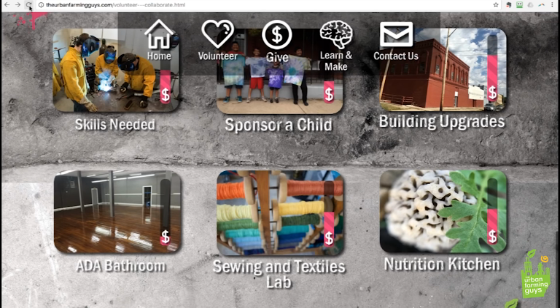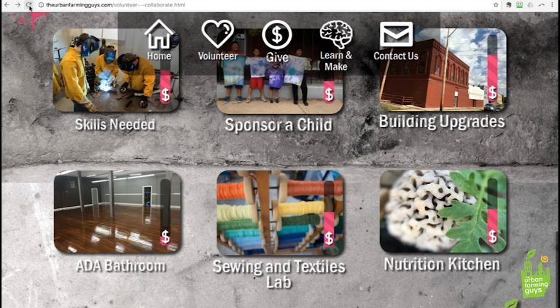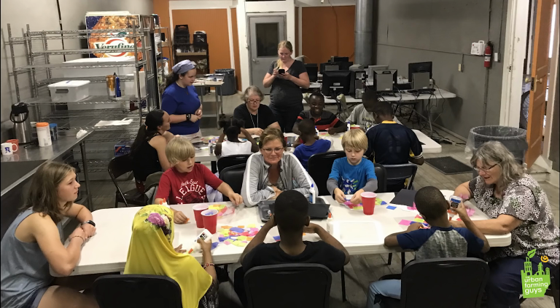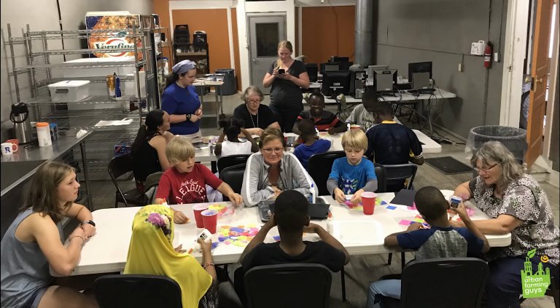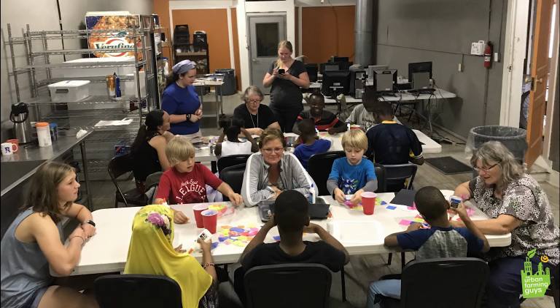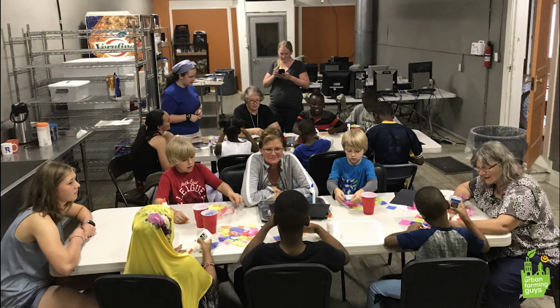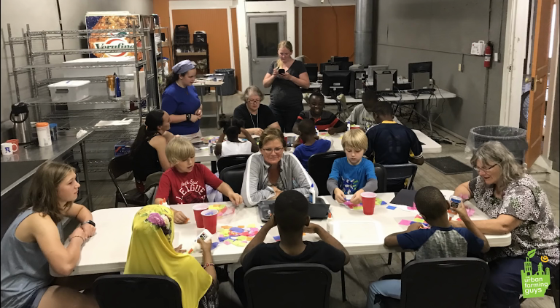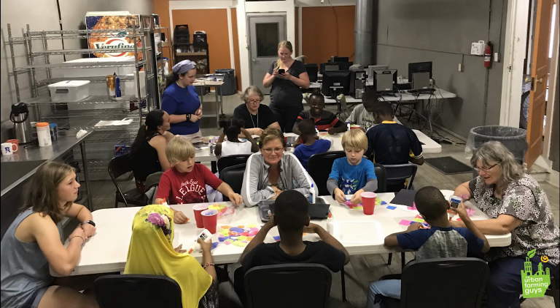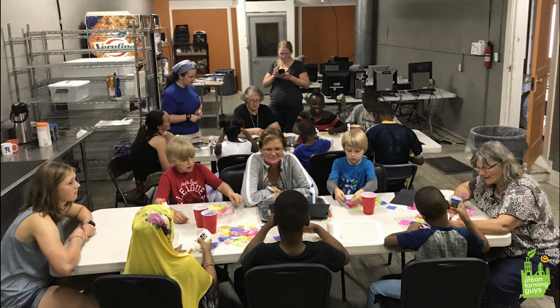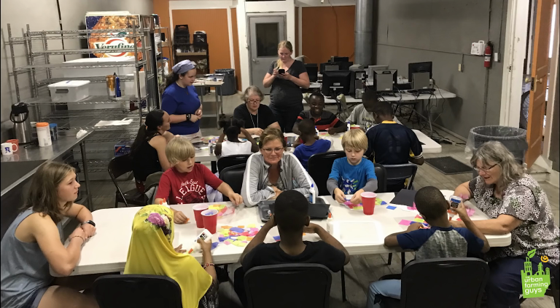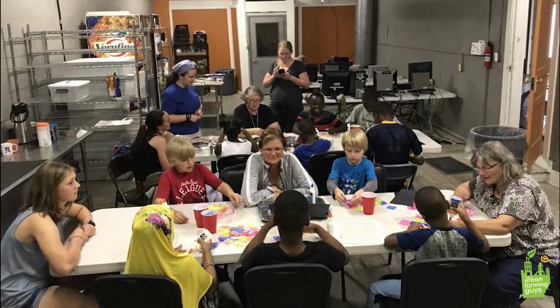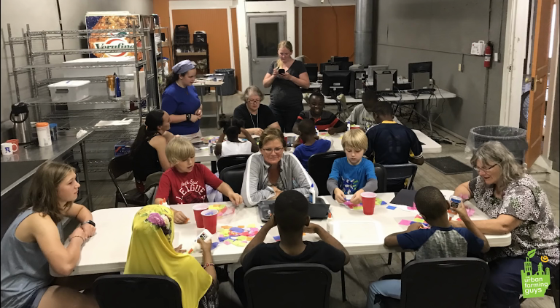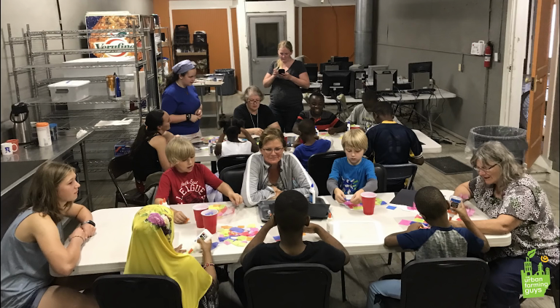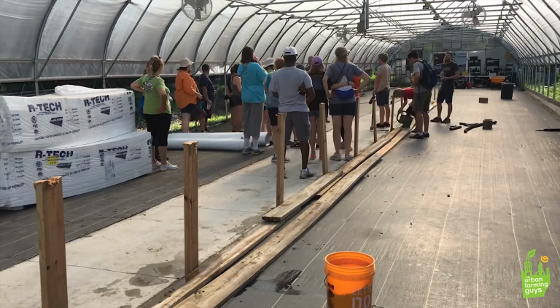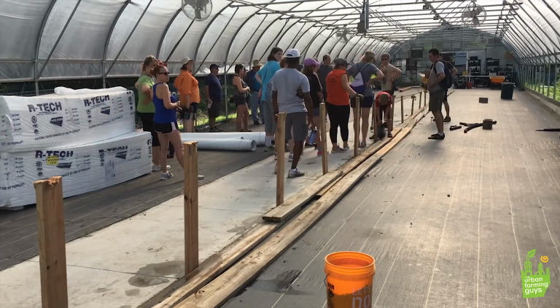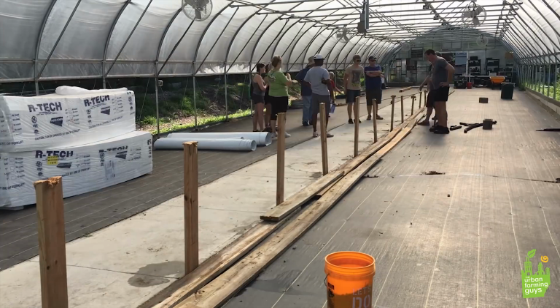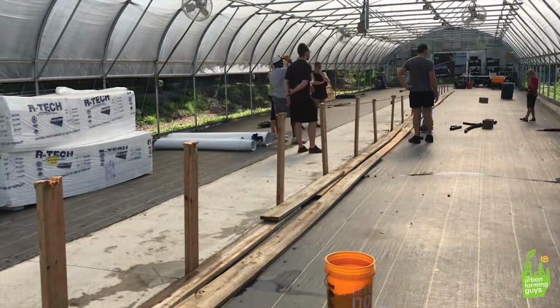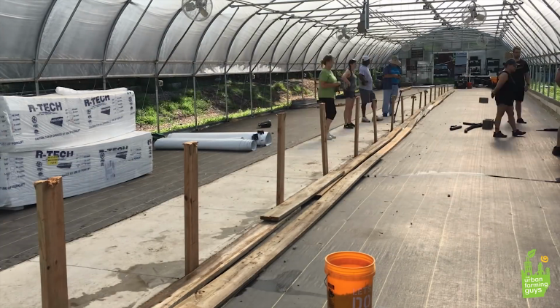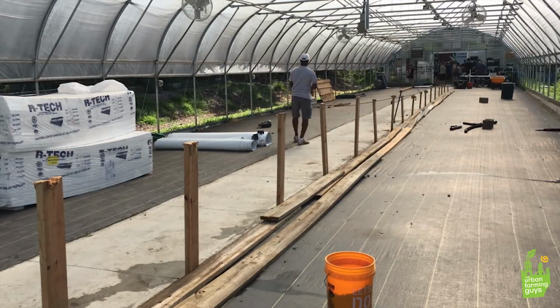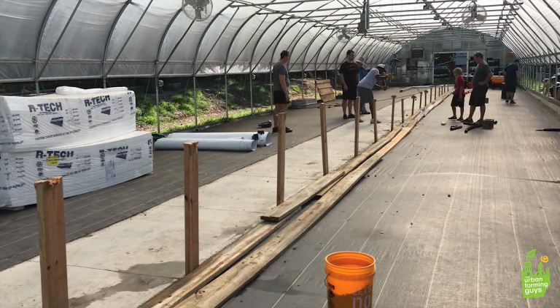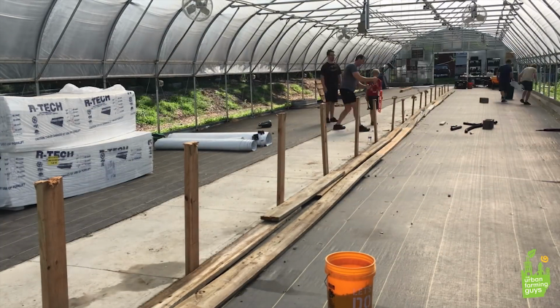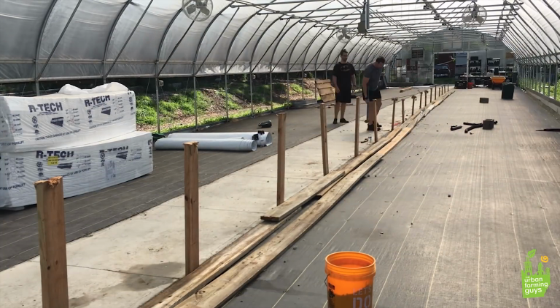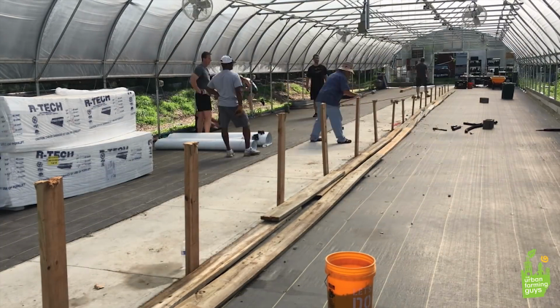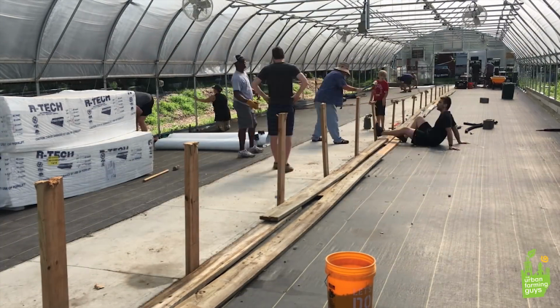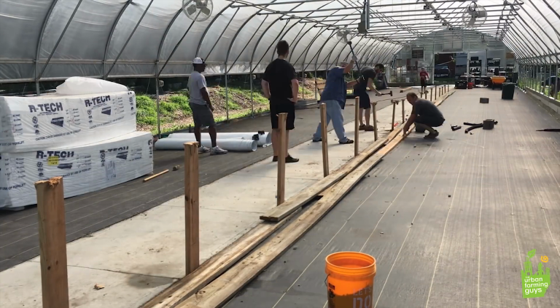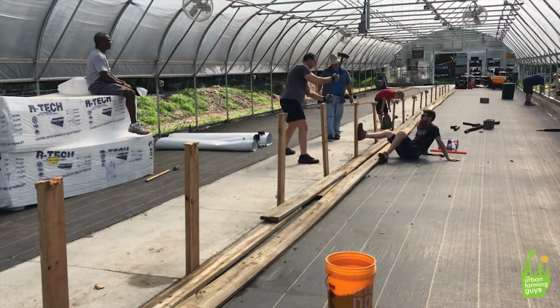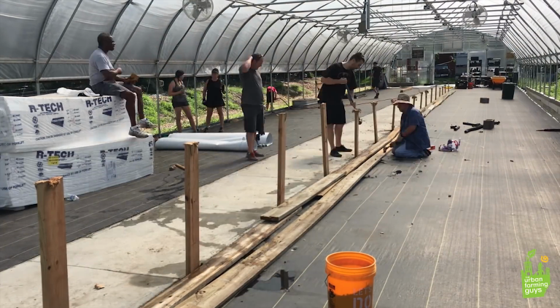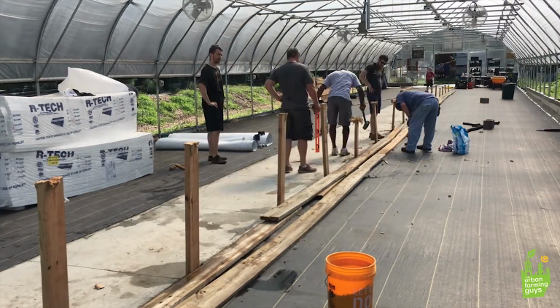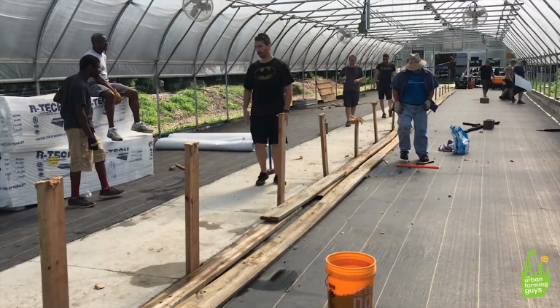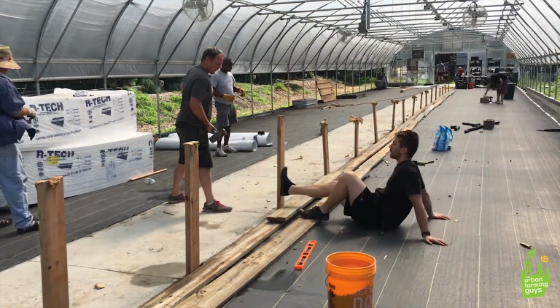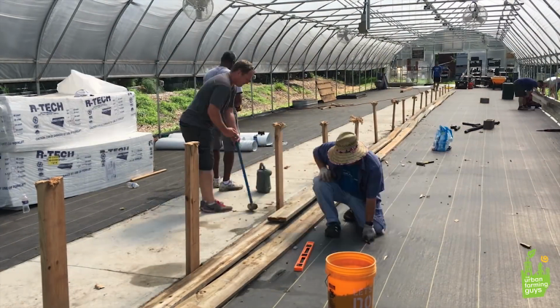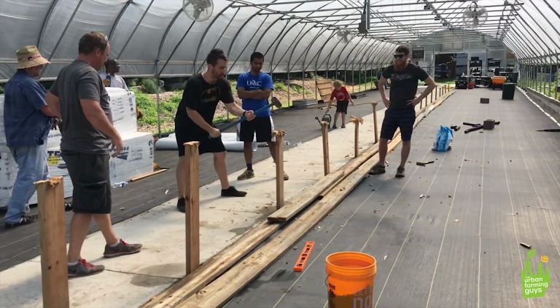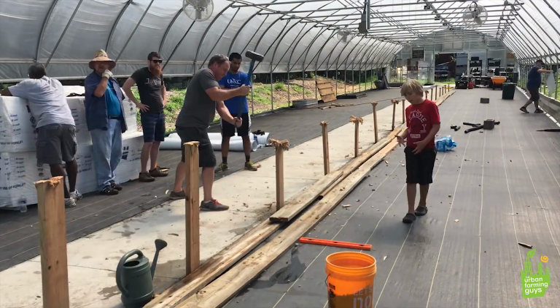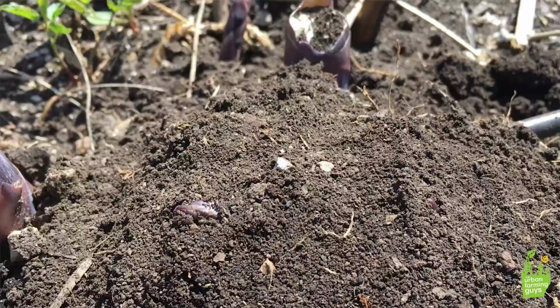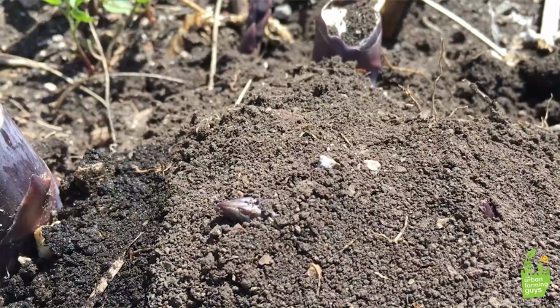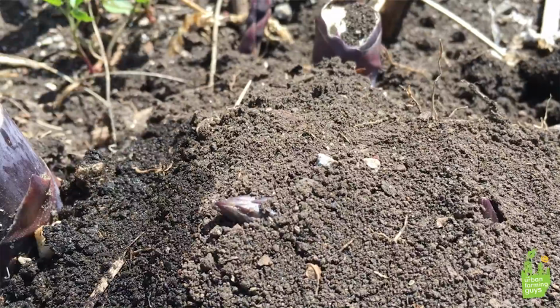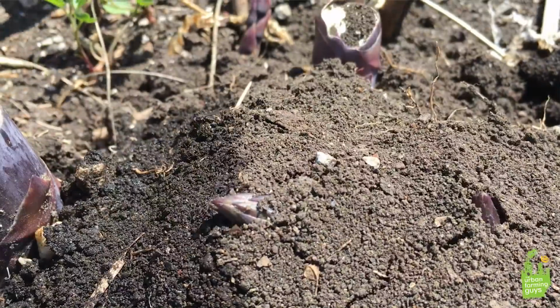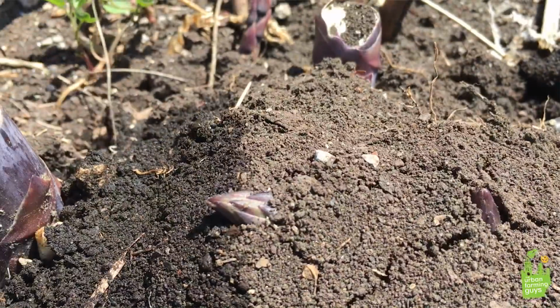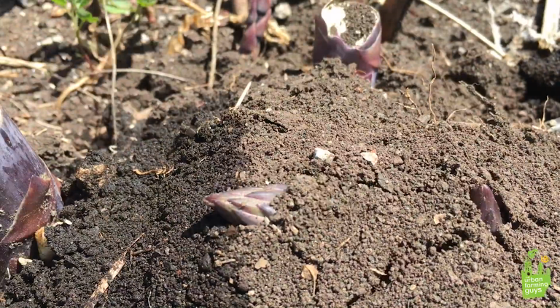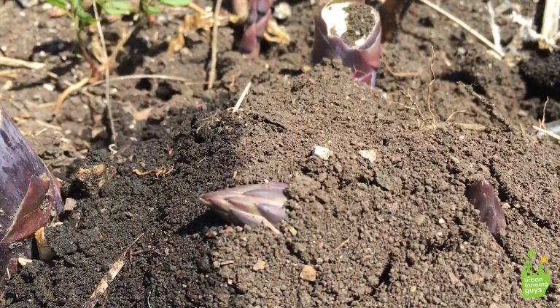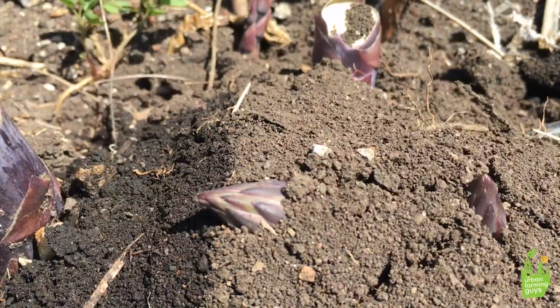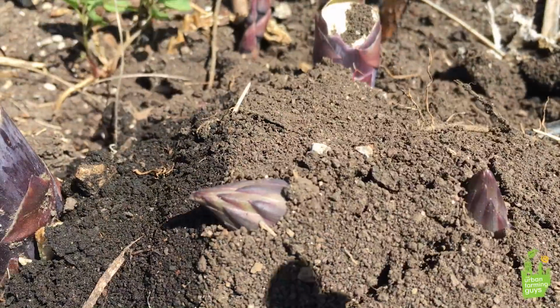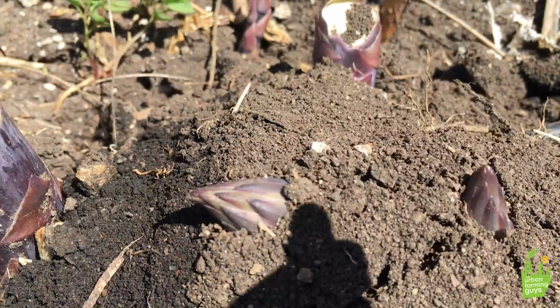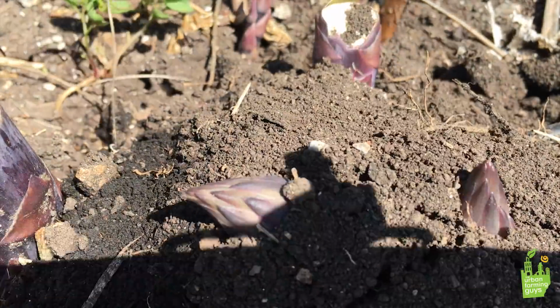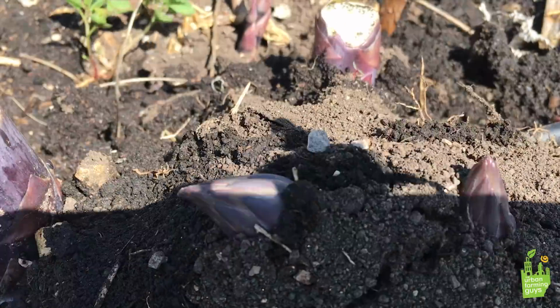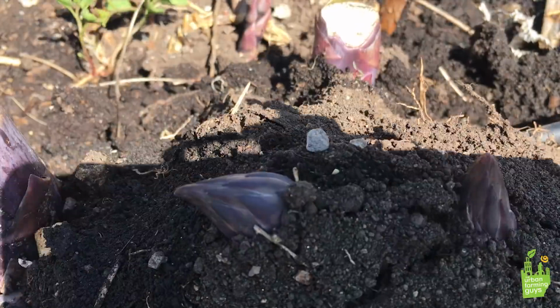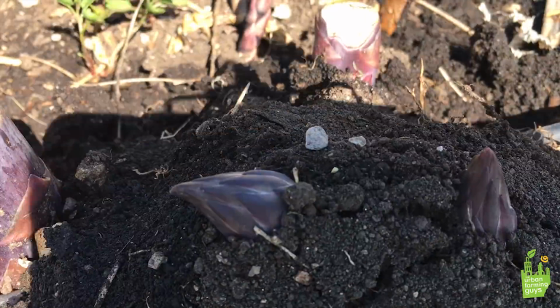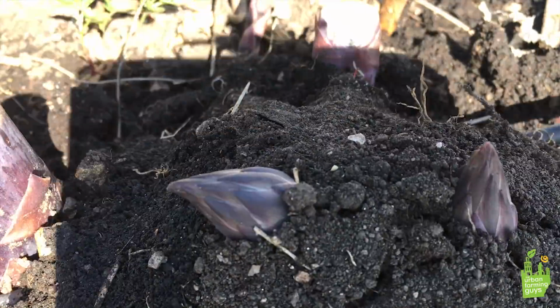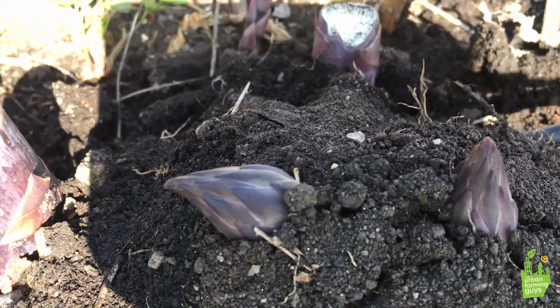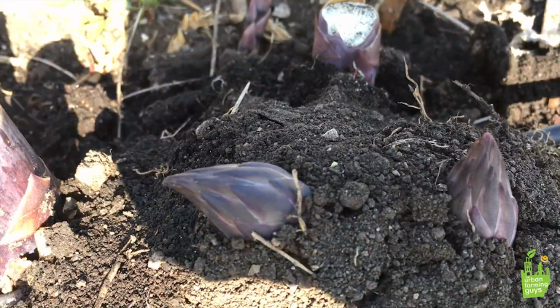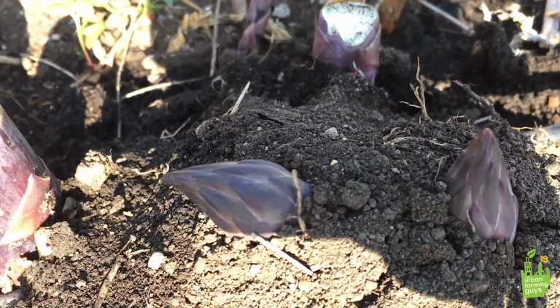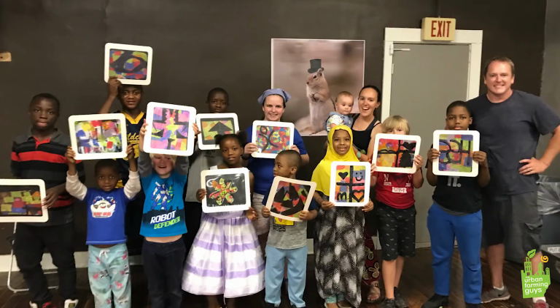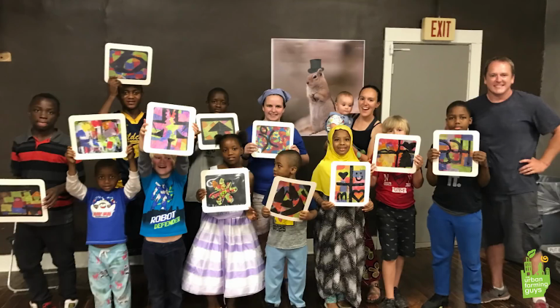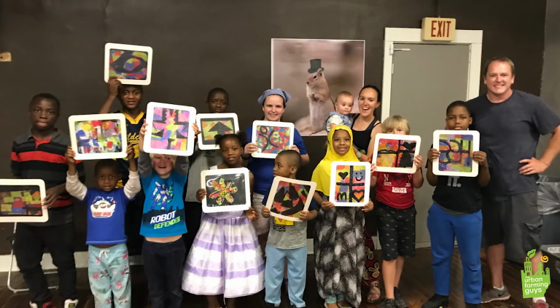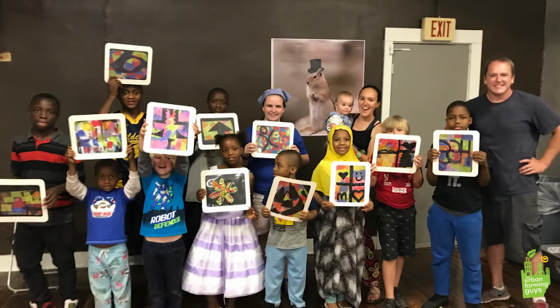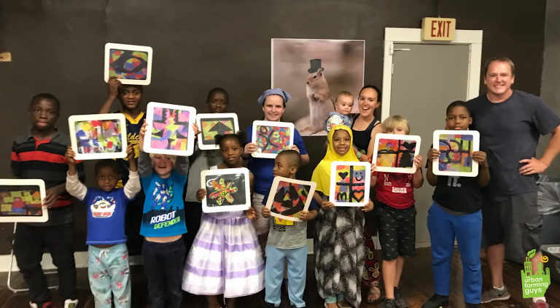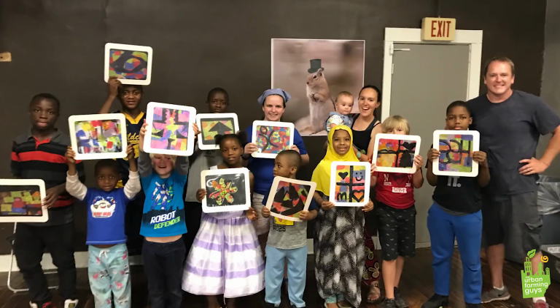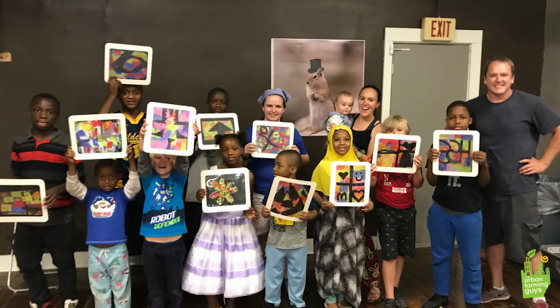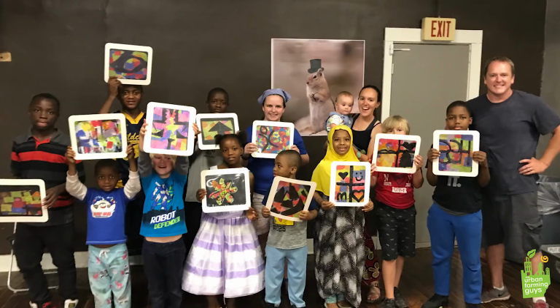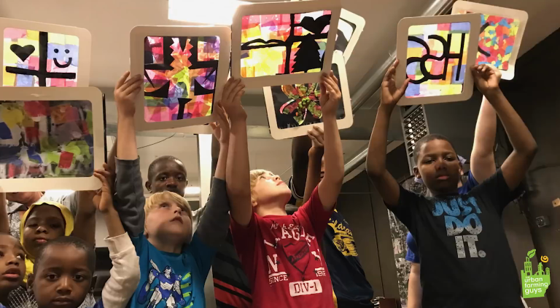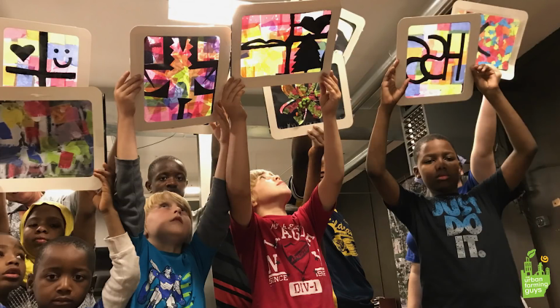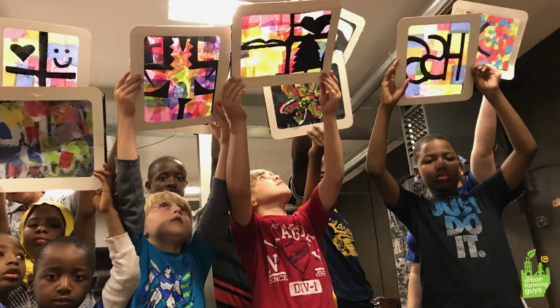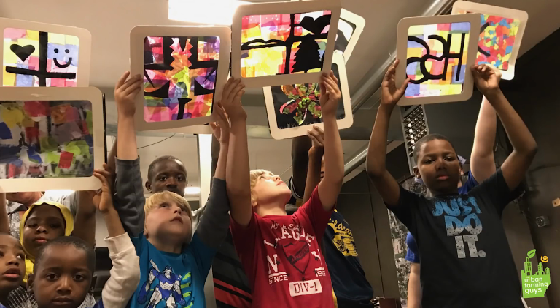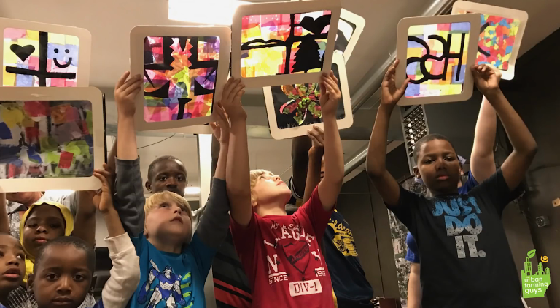Thanks to all of you already involved — you guys are making it happen. Together, we are helping disadvantaged communities rebuild from within. See you next video.